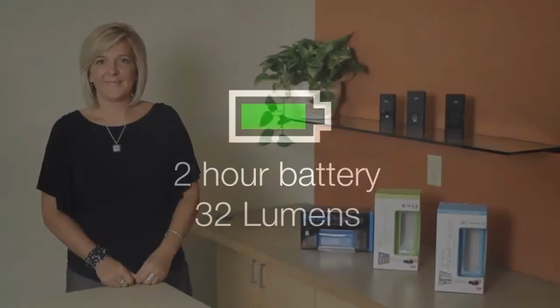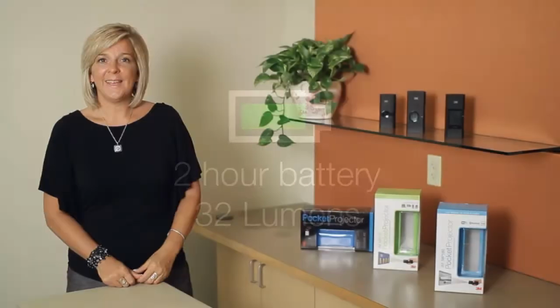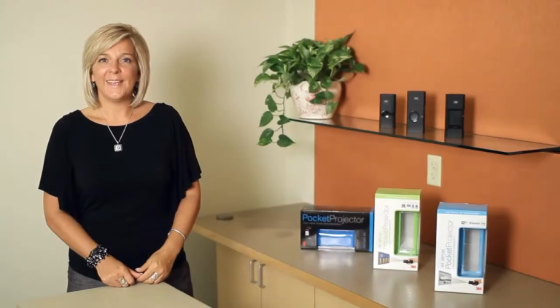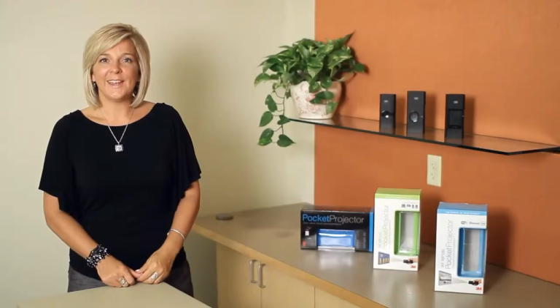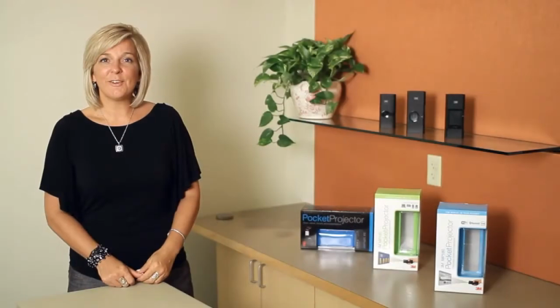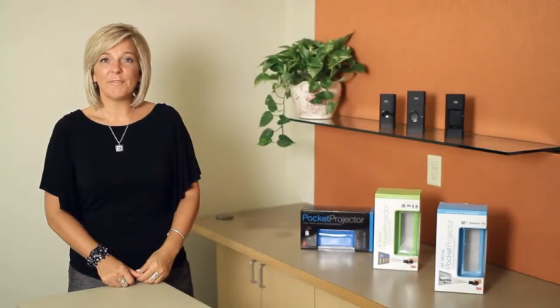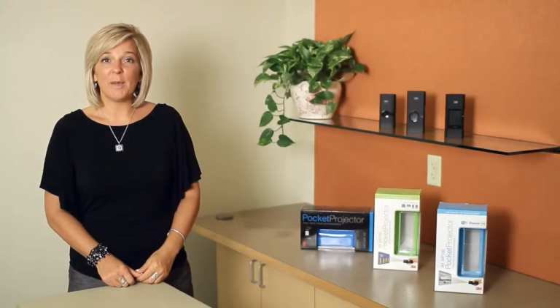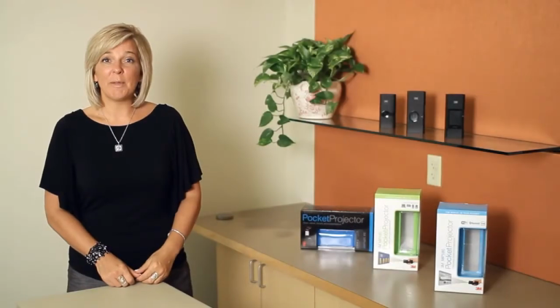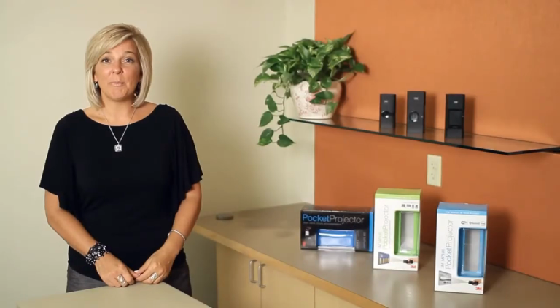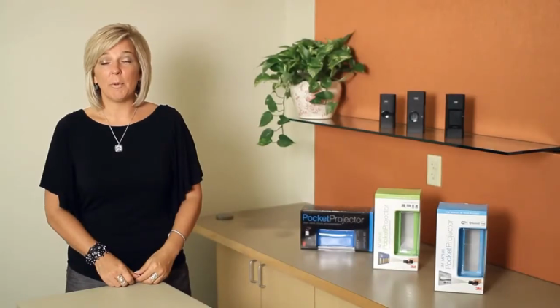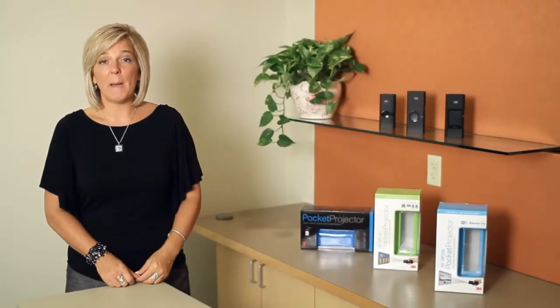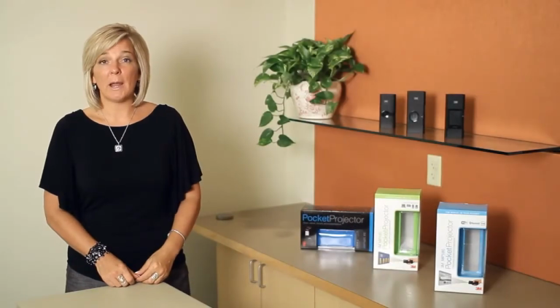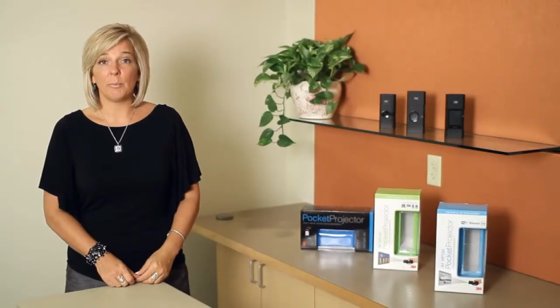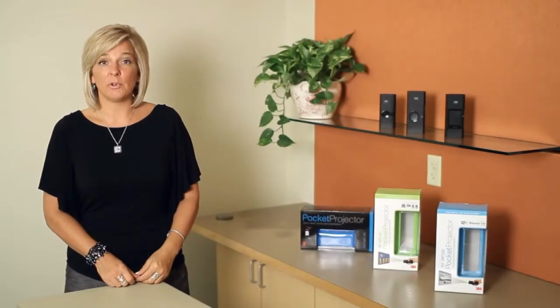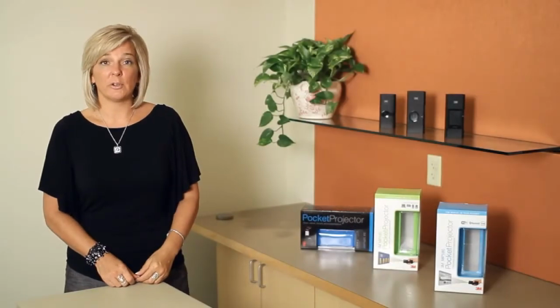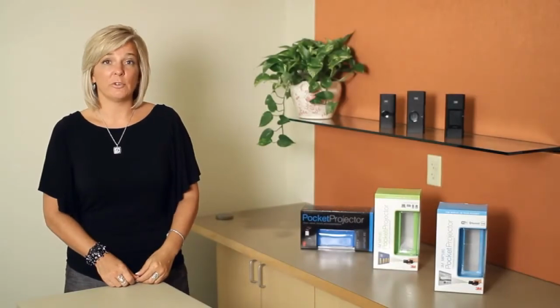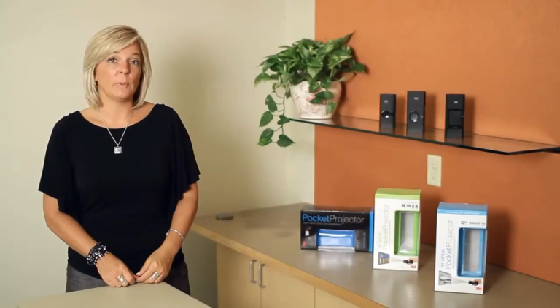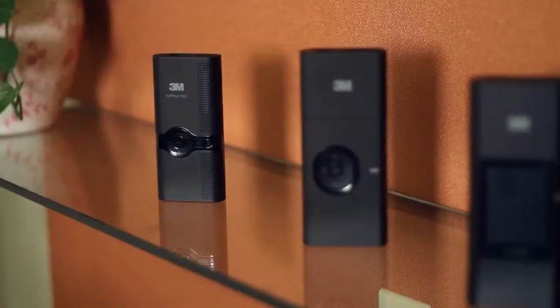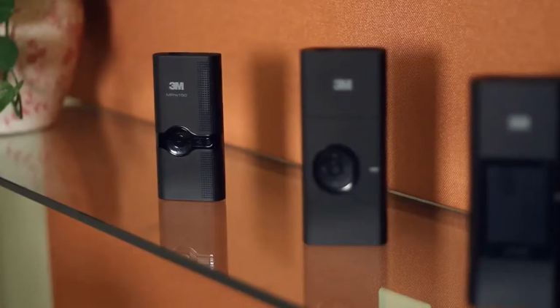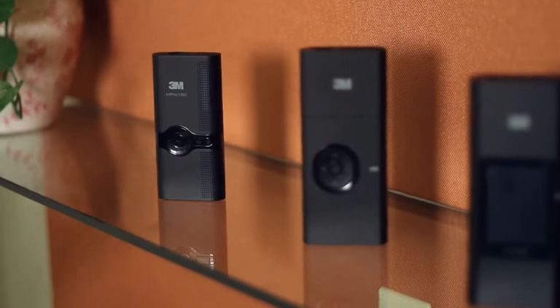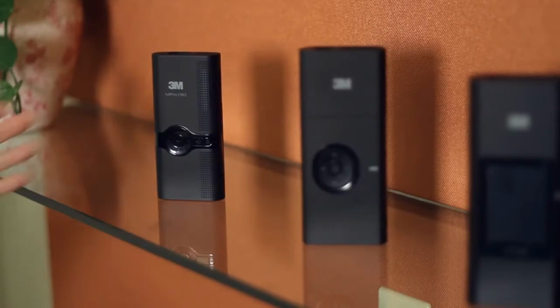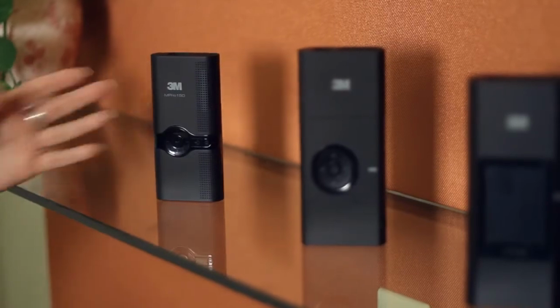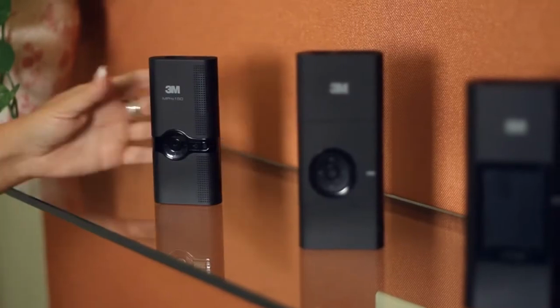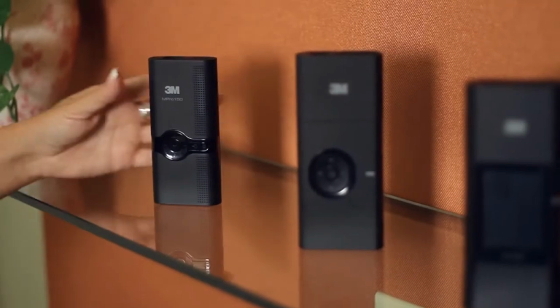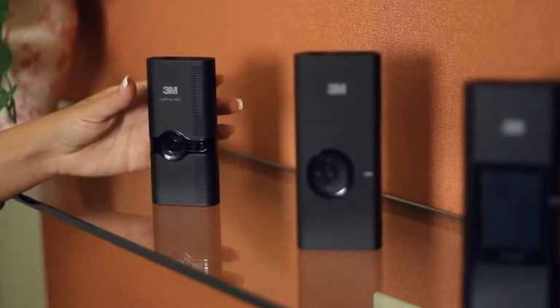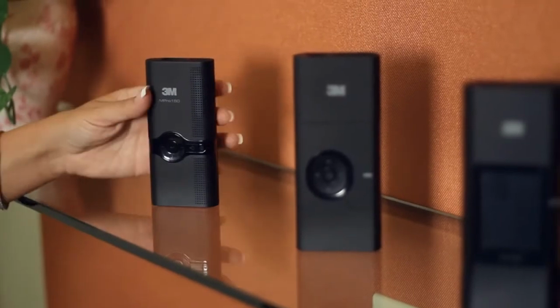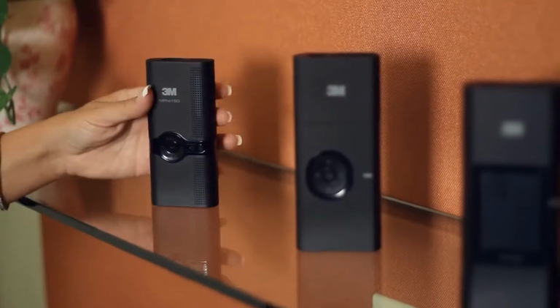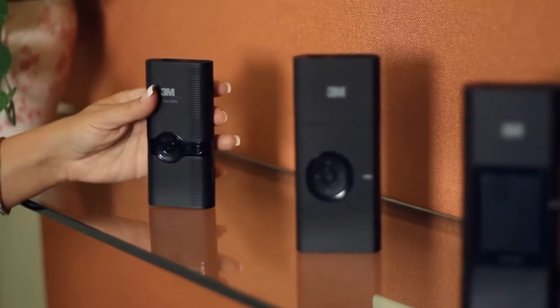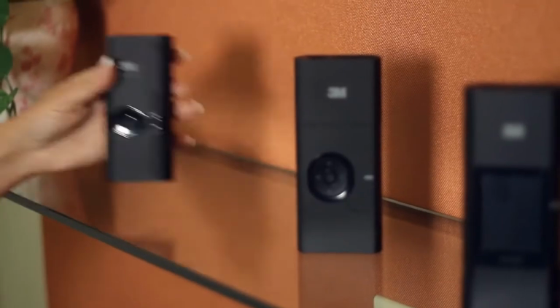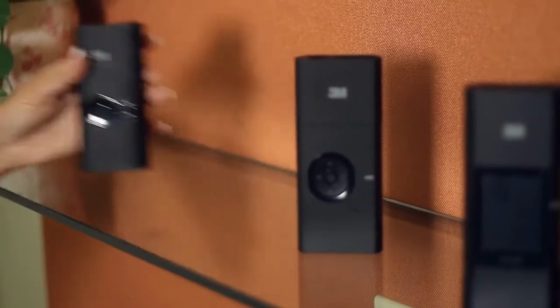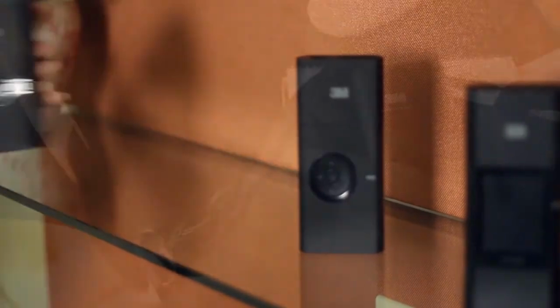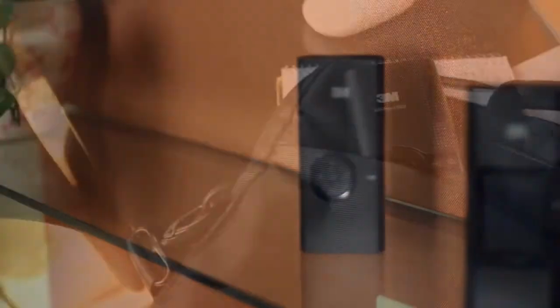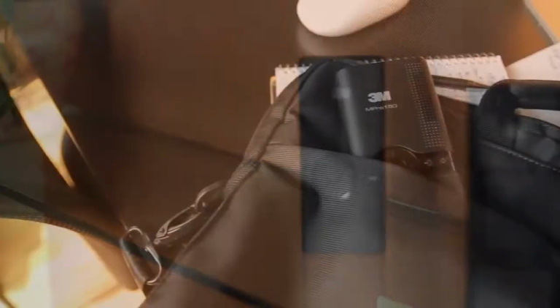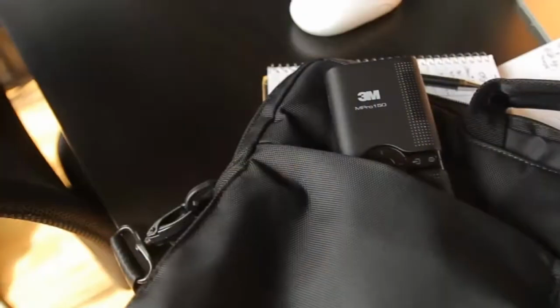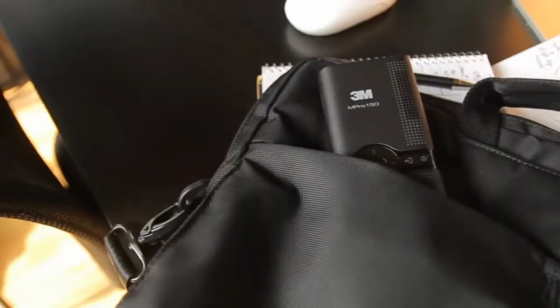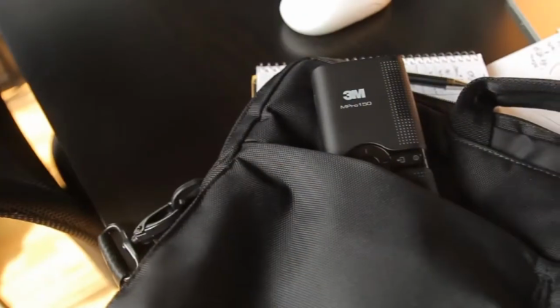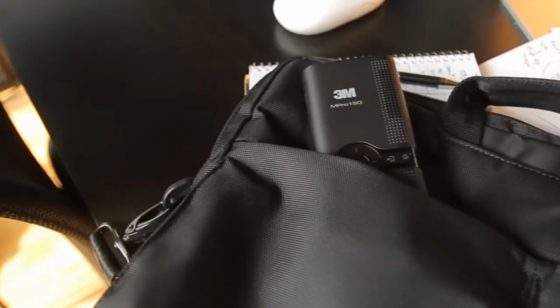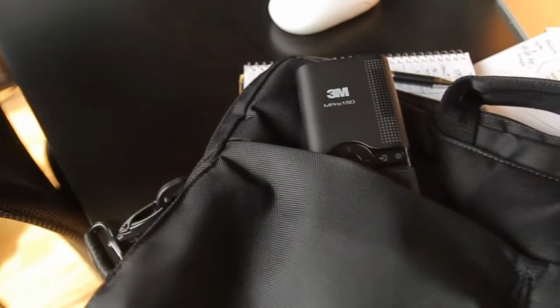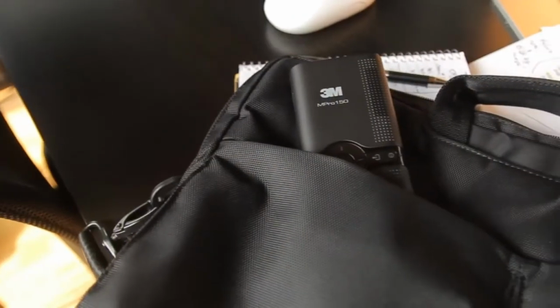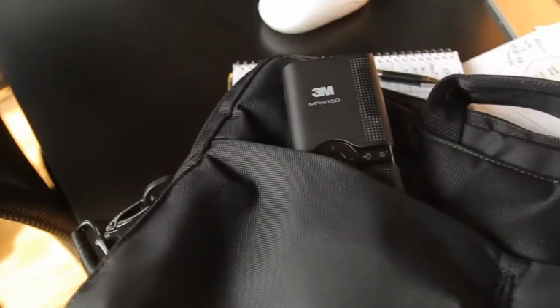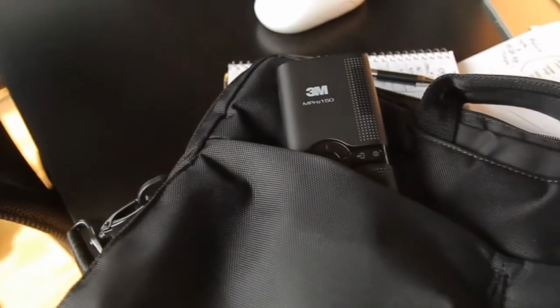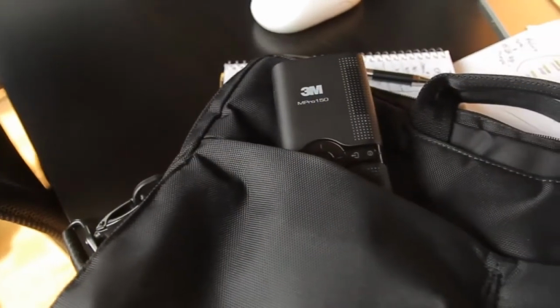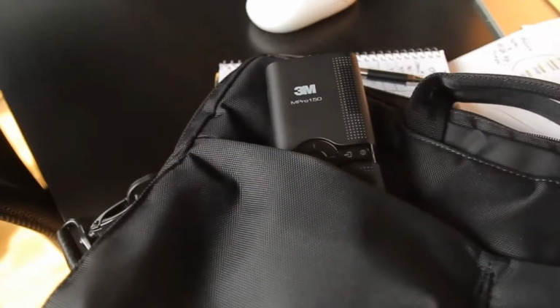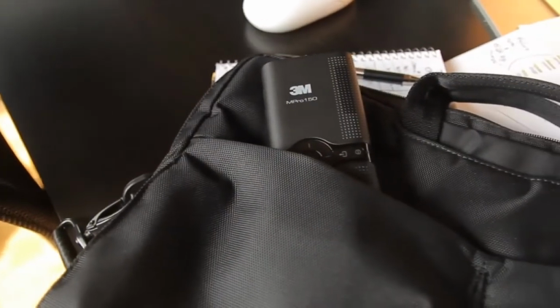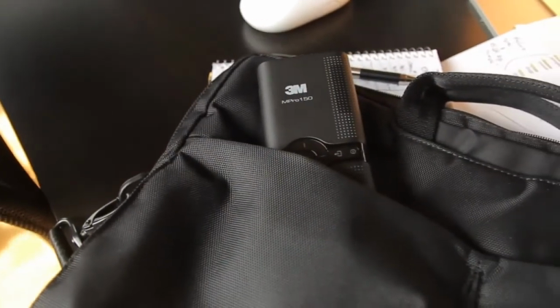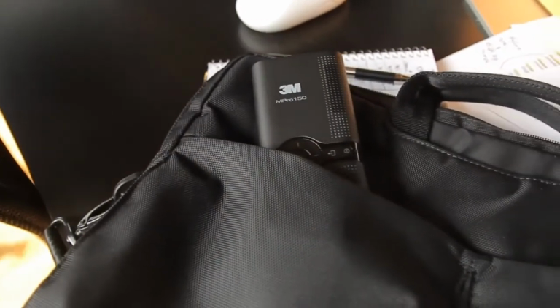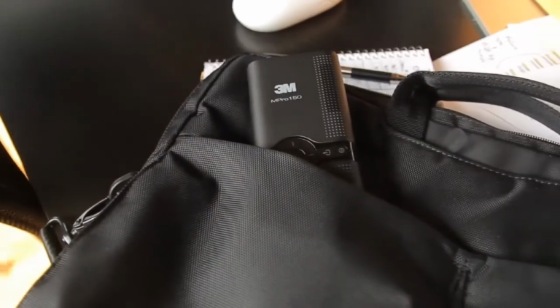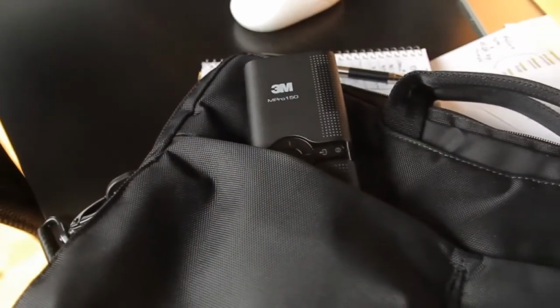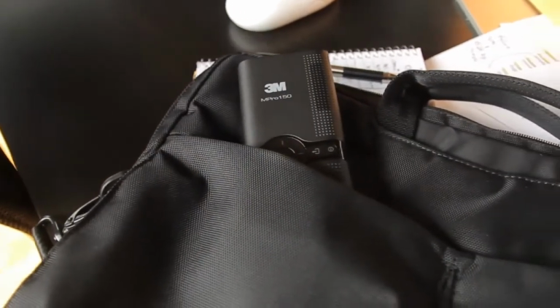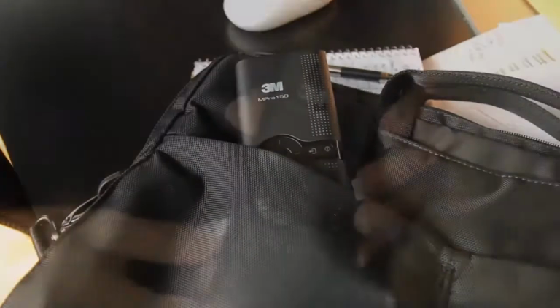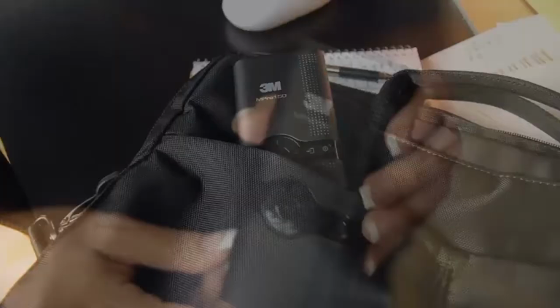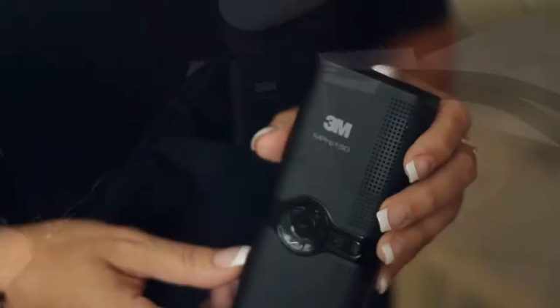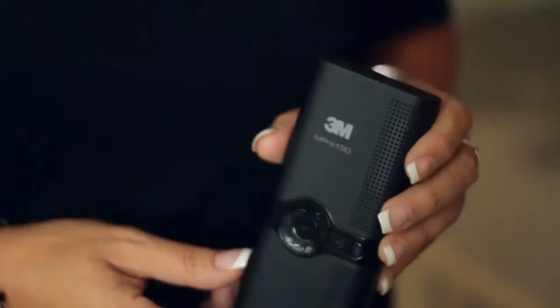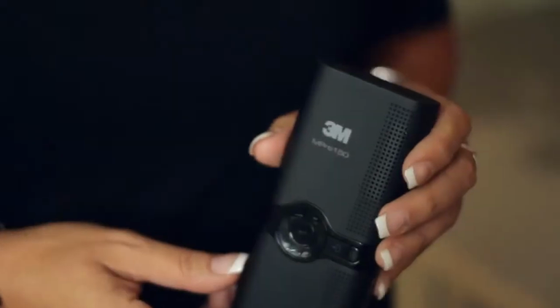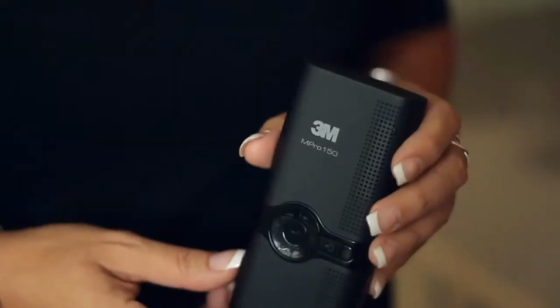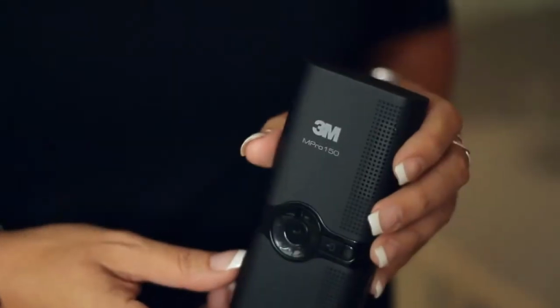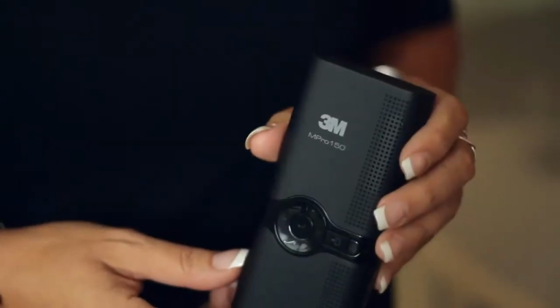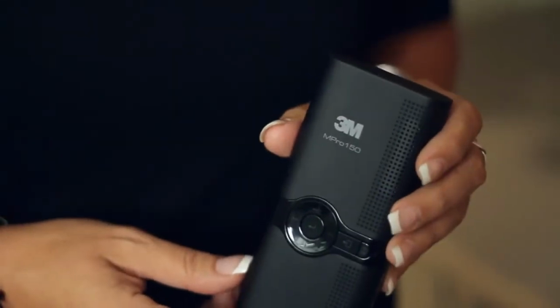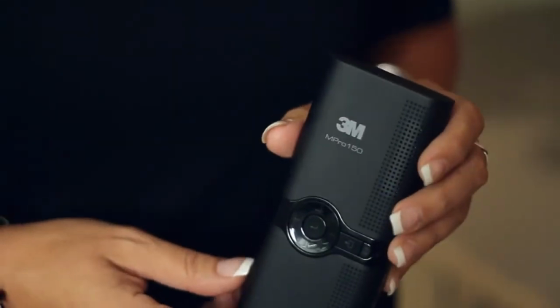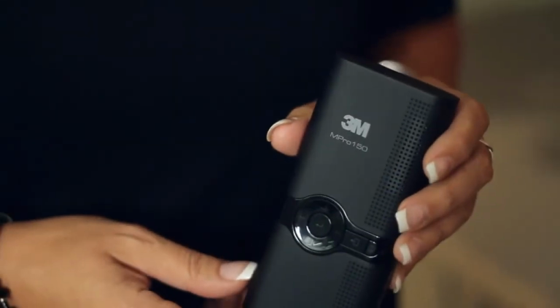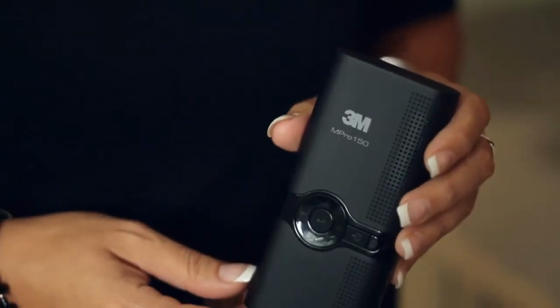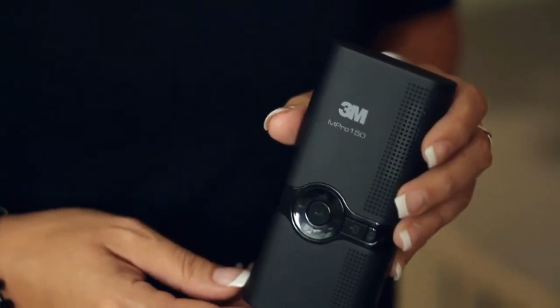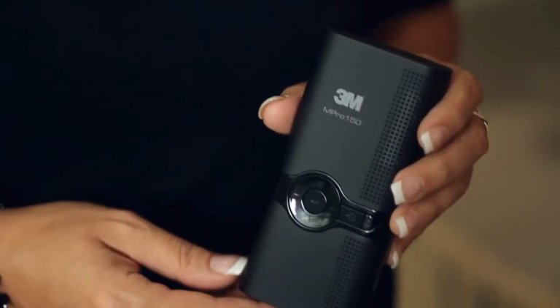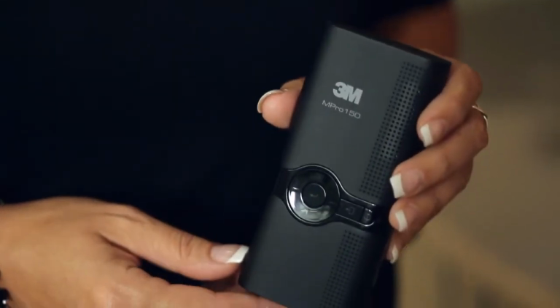In our family of mobile pocket projectors, we have the 150, which is compact, easy to use, and should be used in a controlled lighting situation.